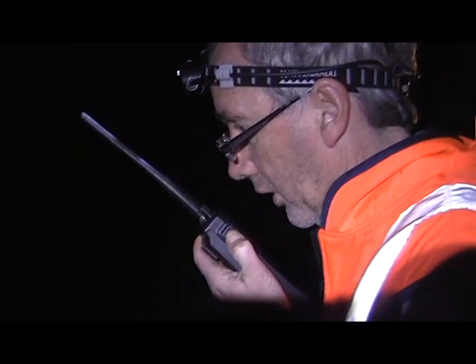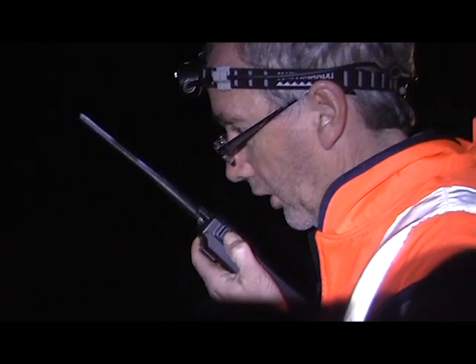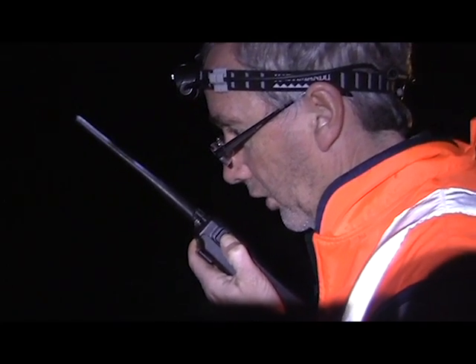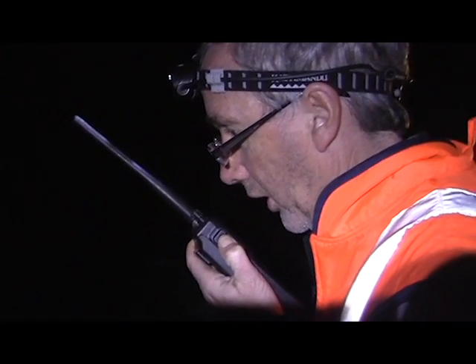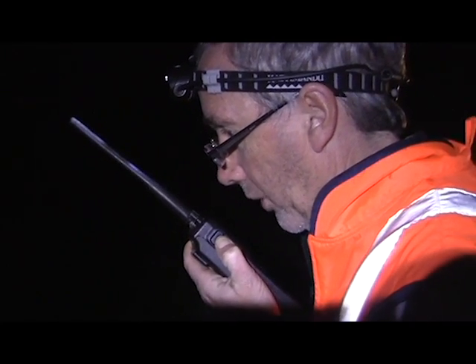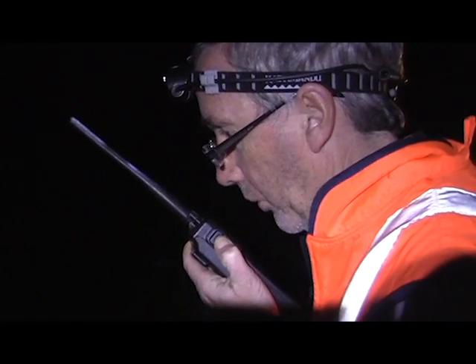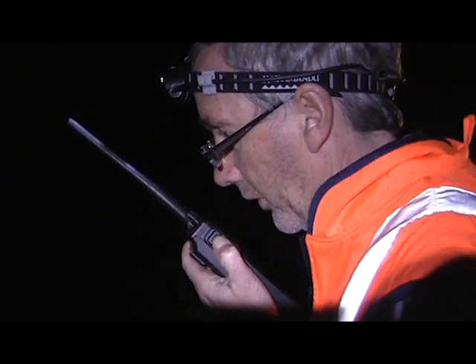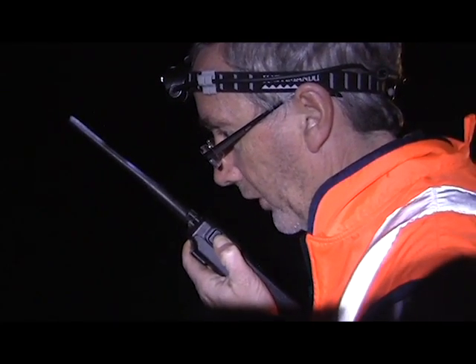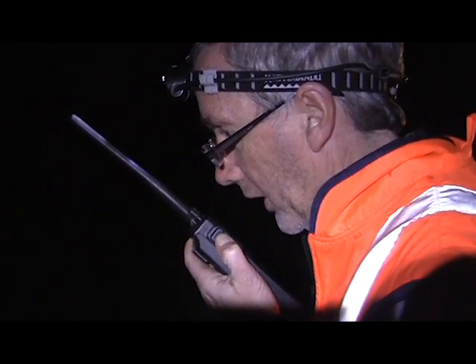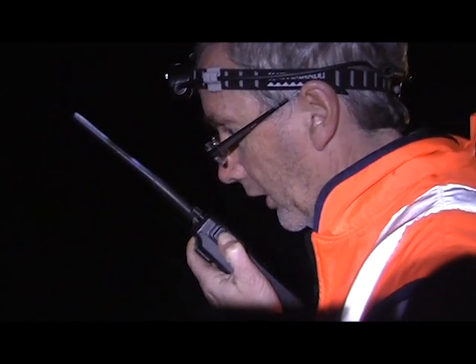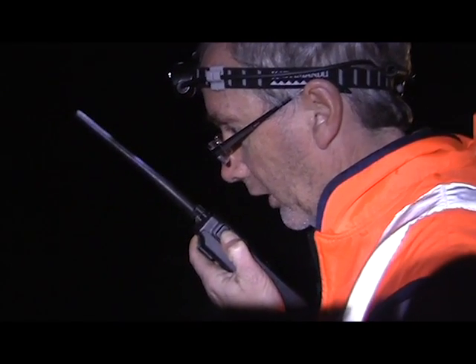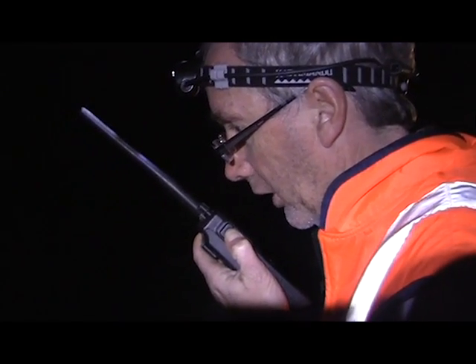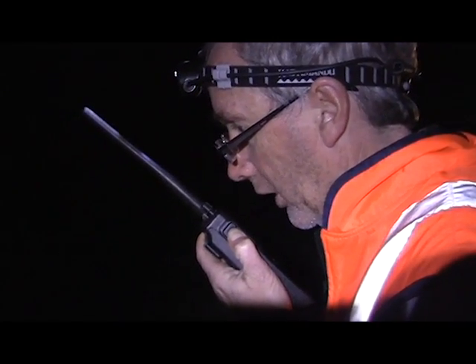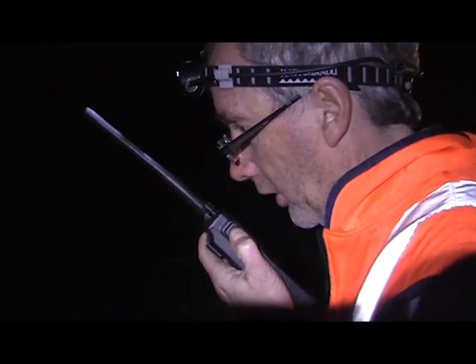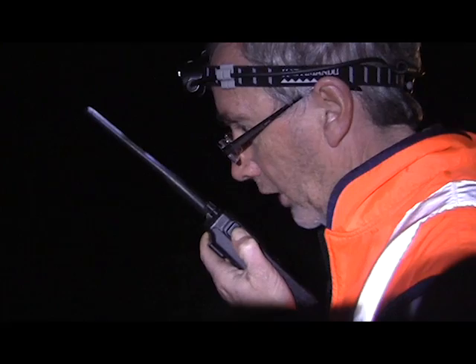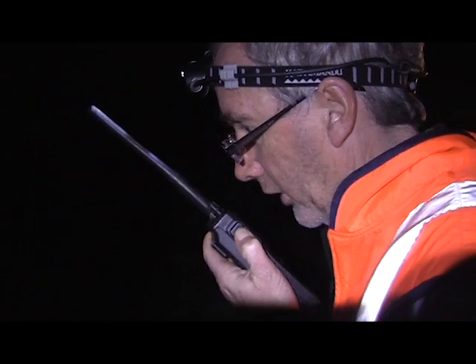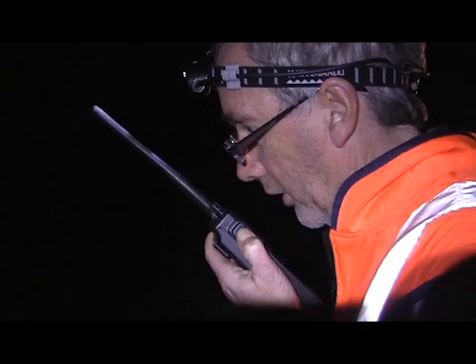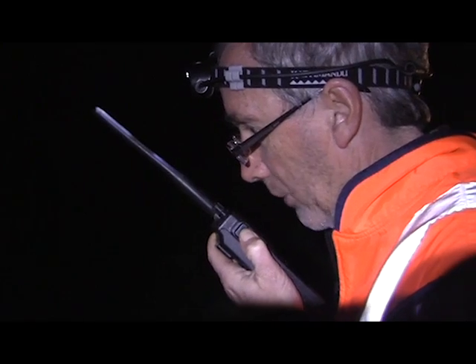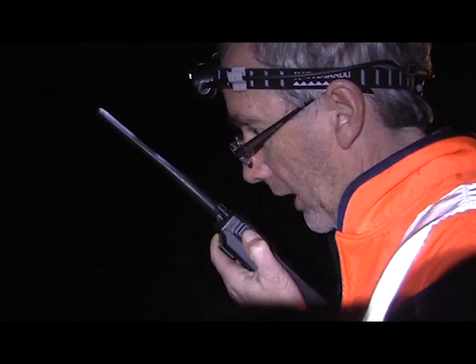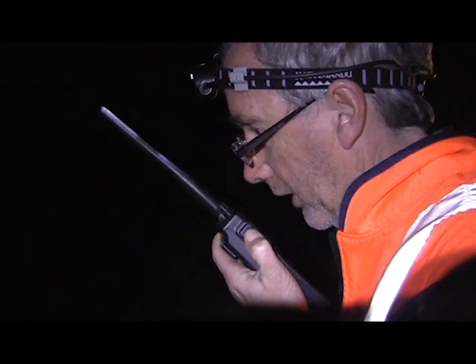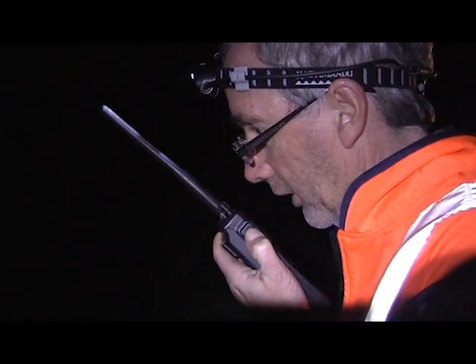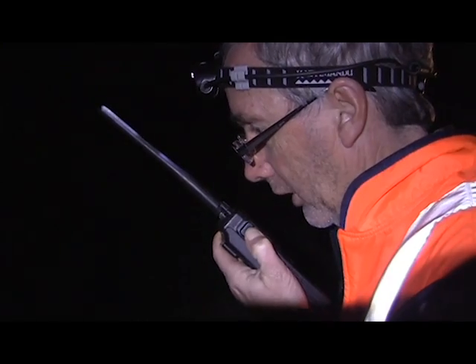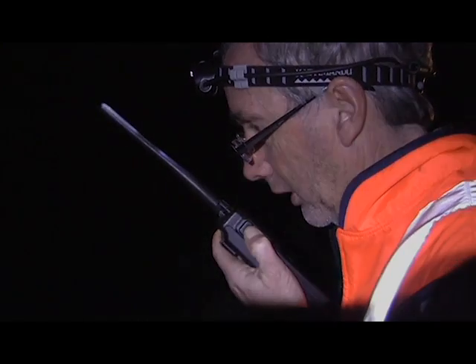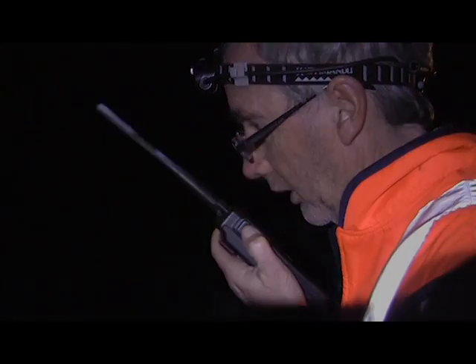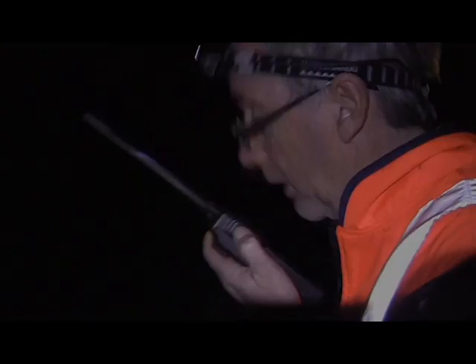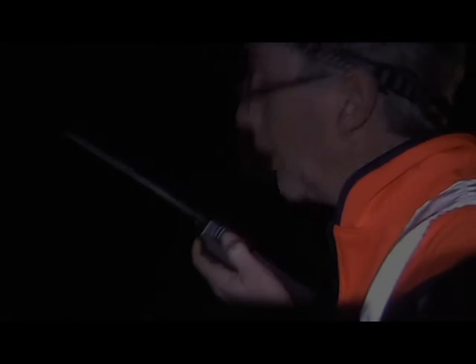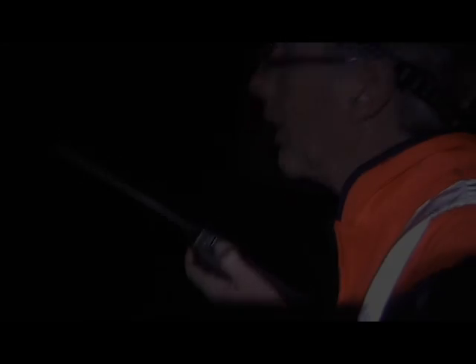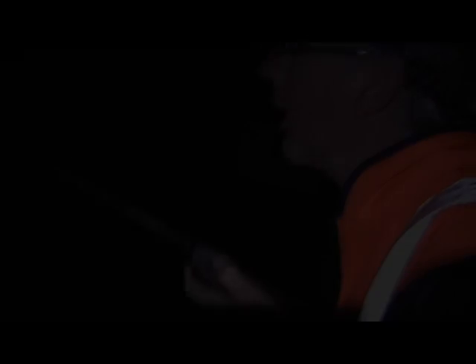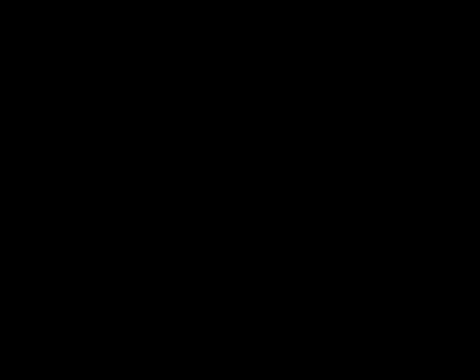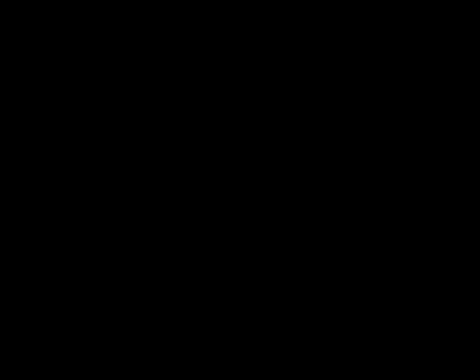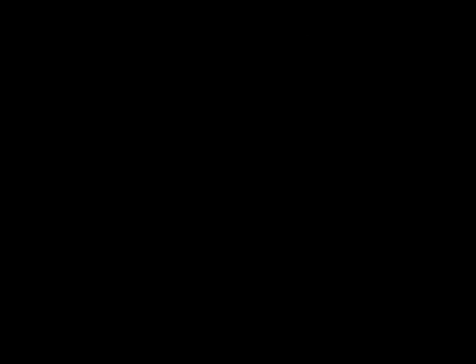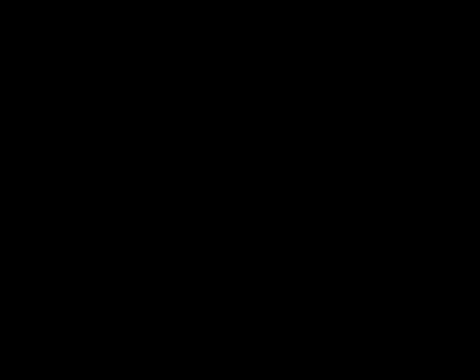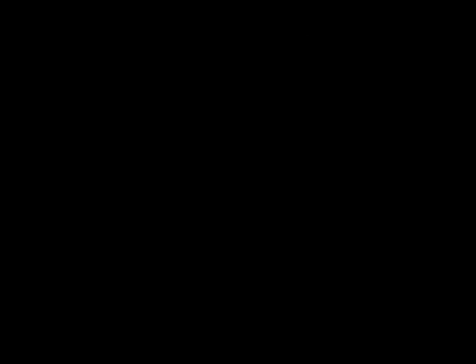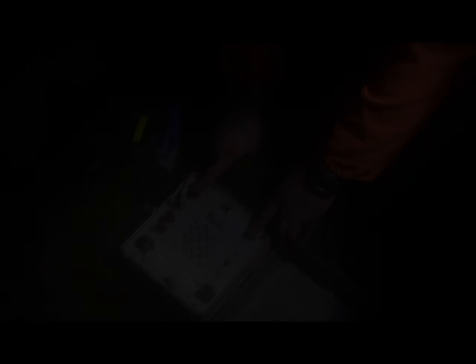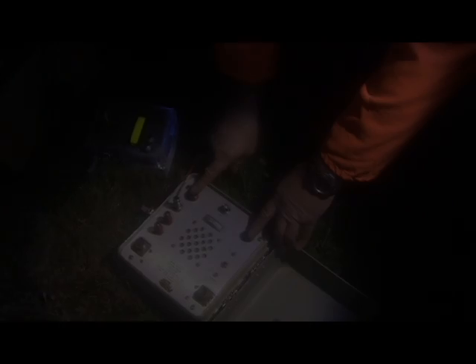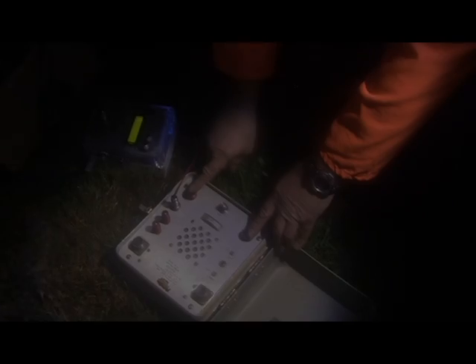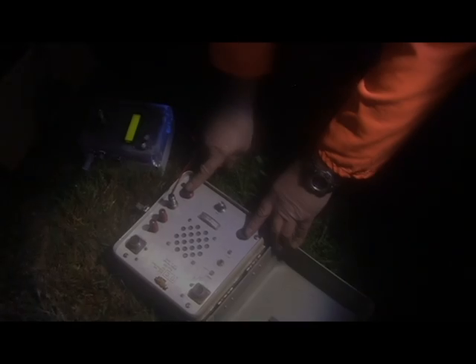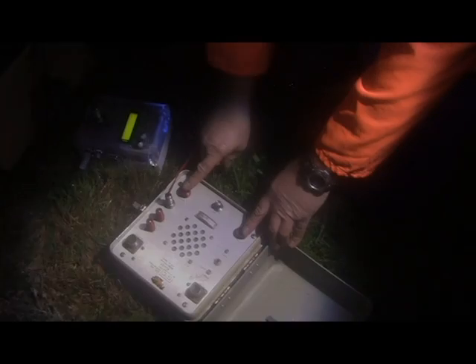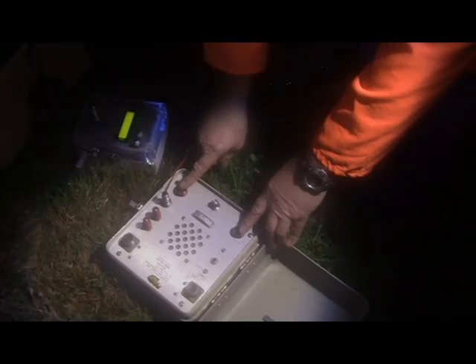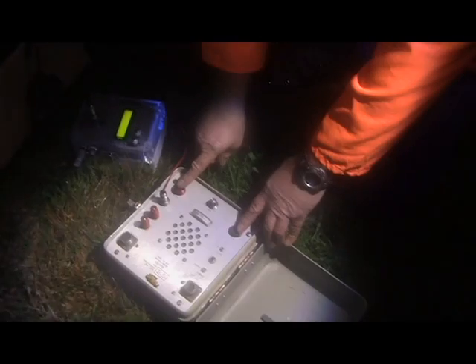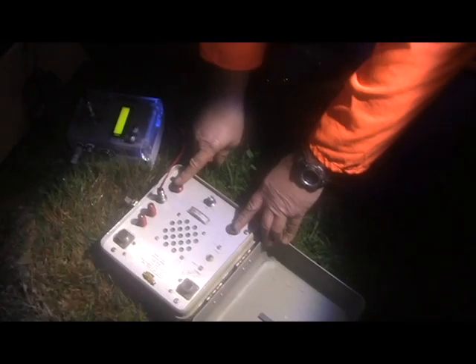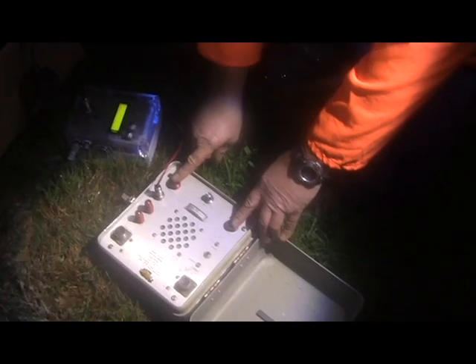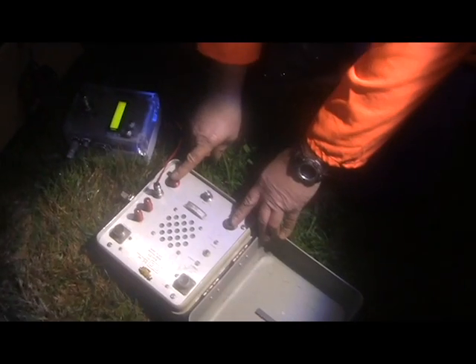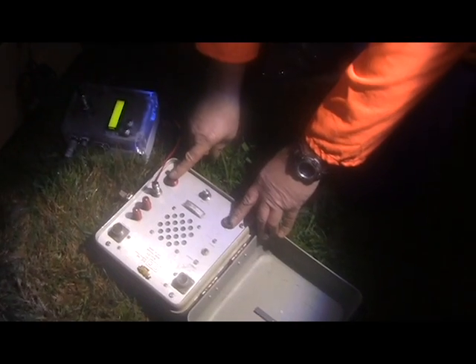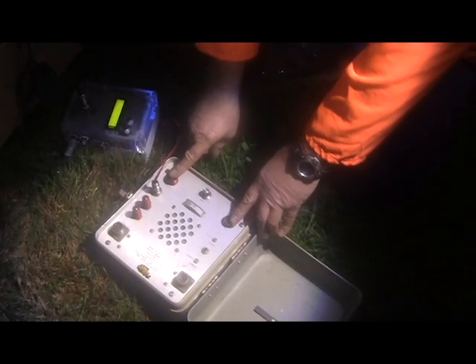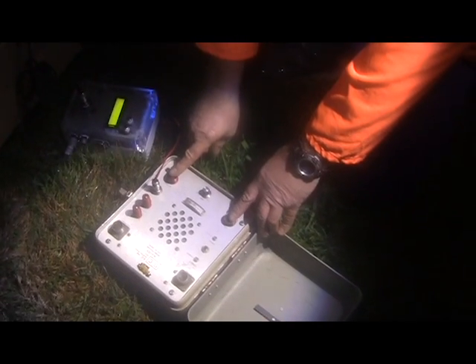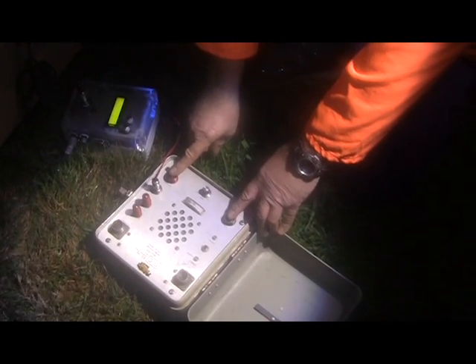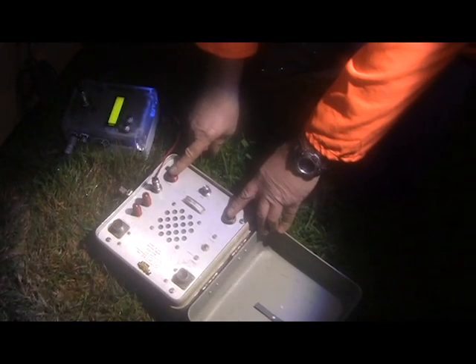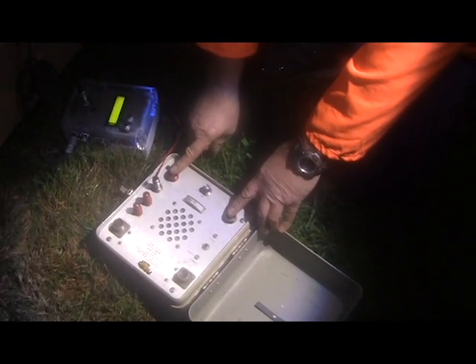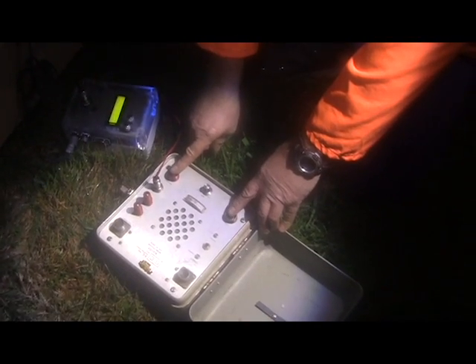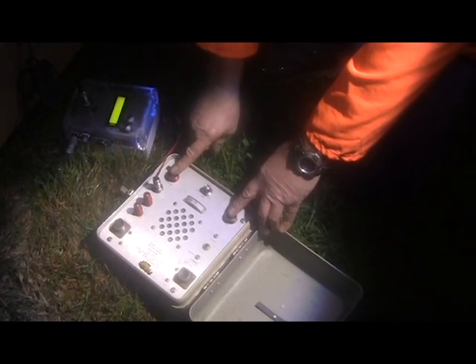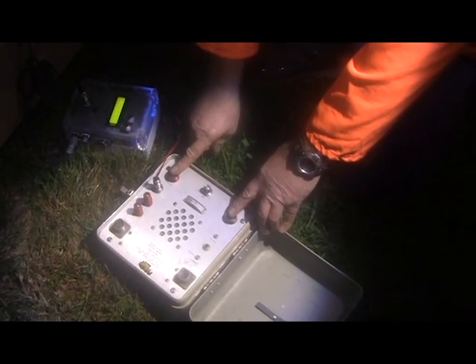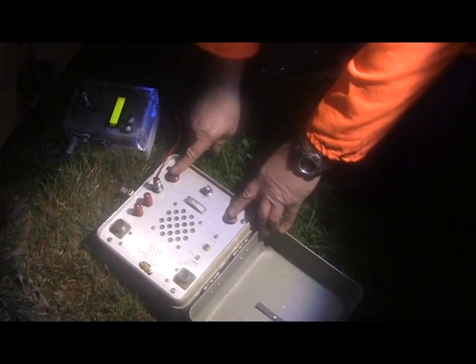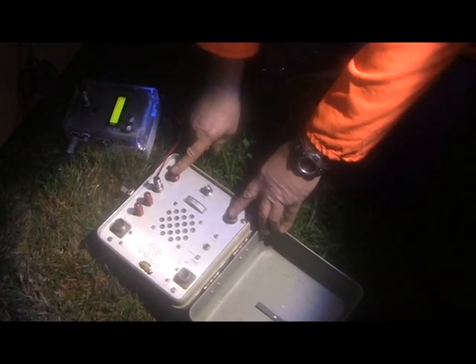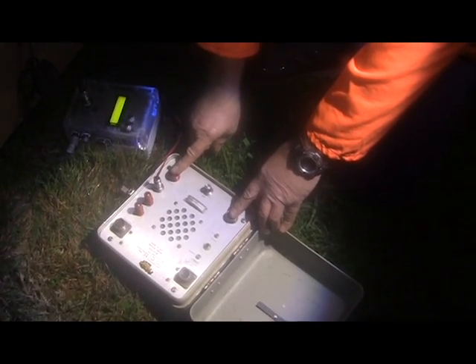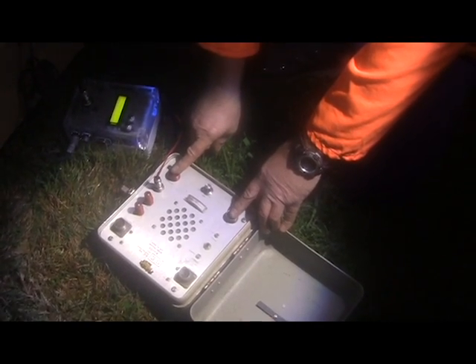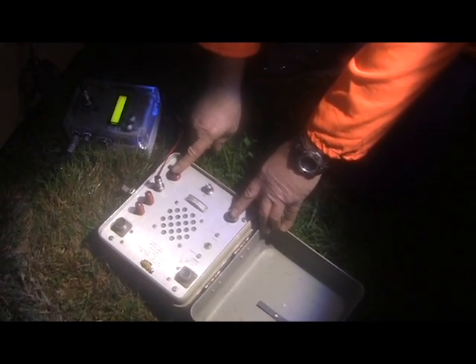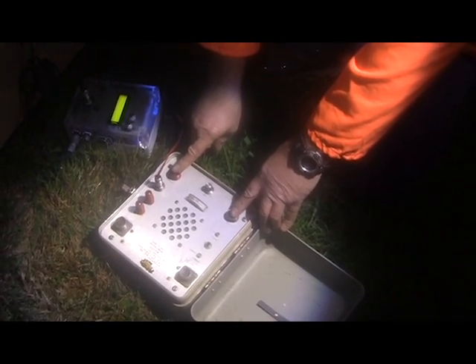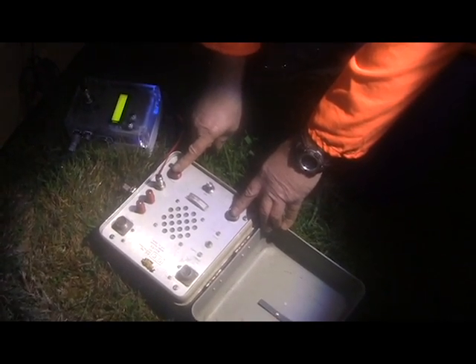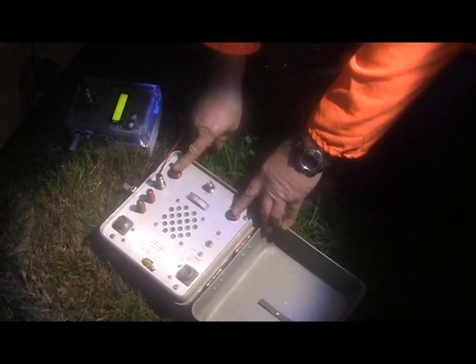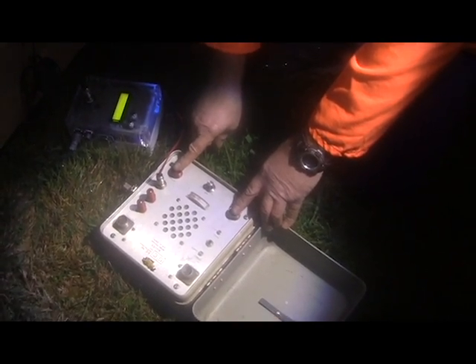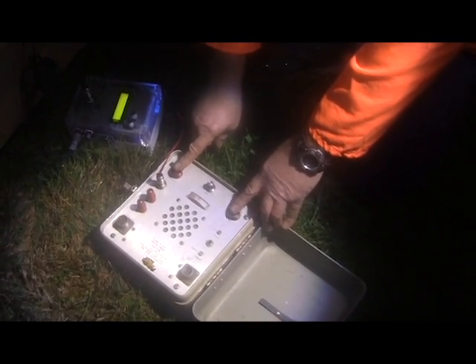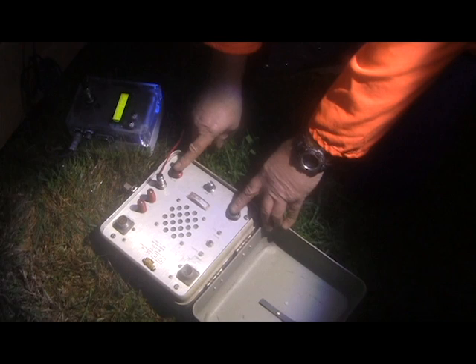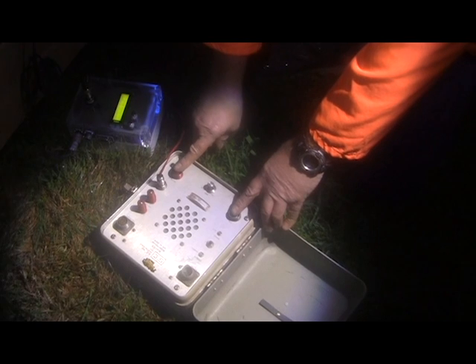Okay, we're at the end. Three, two, one — fire the hole.